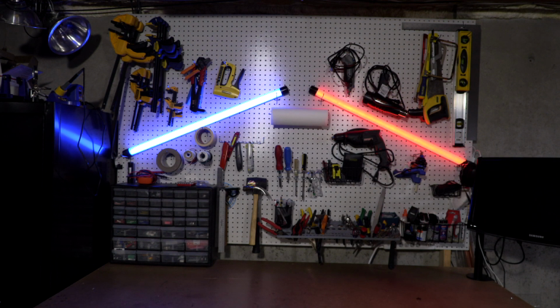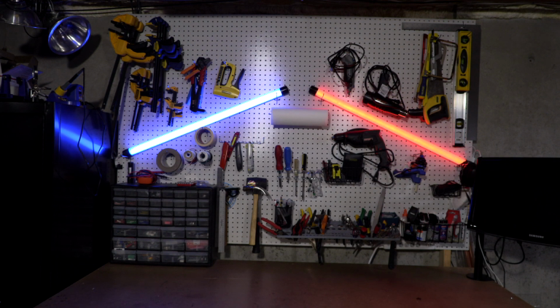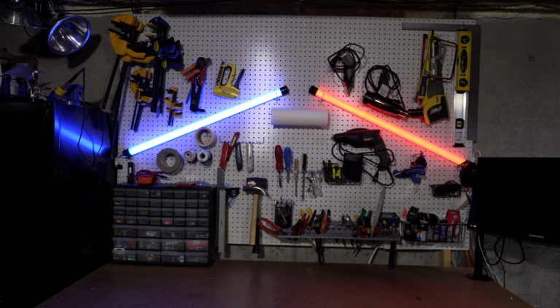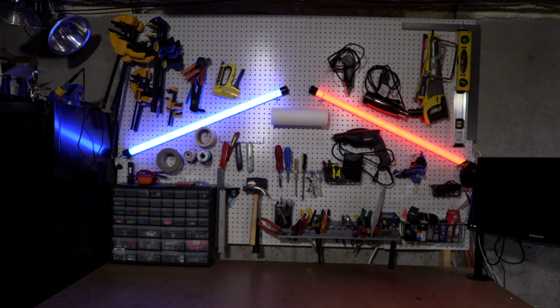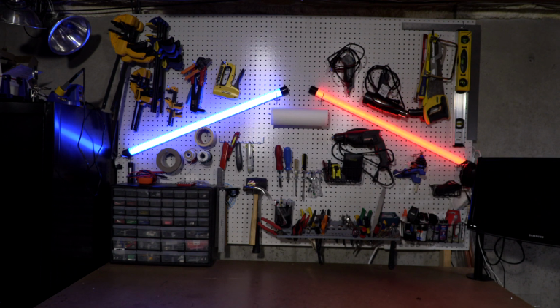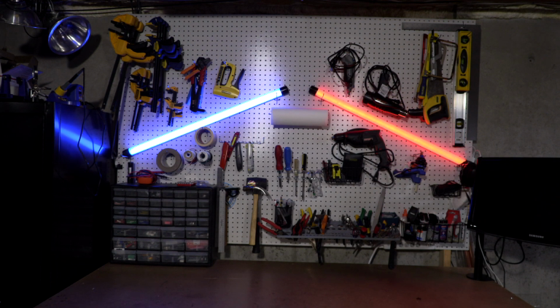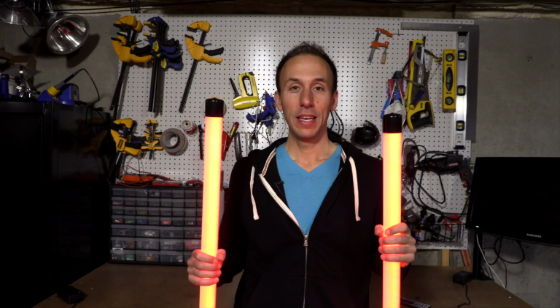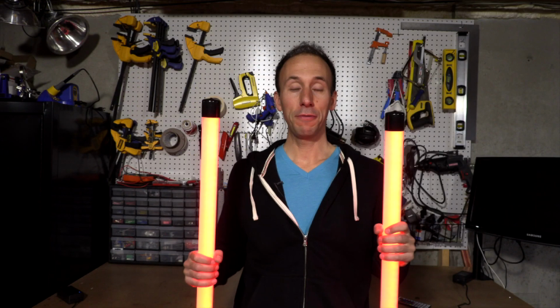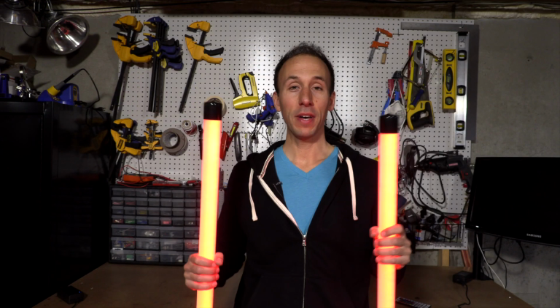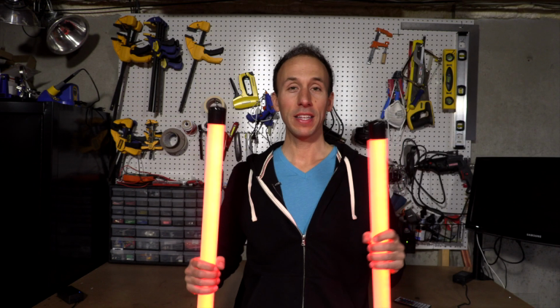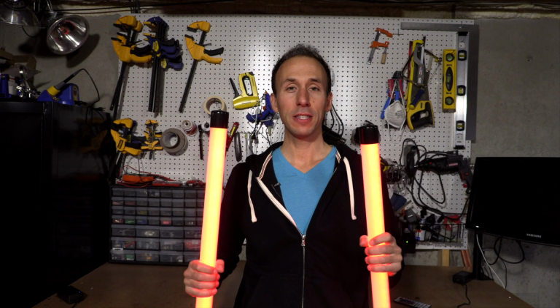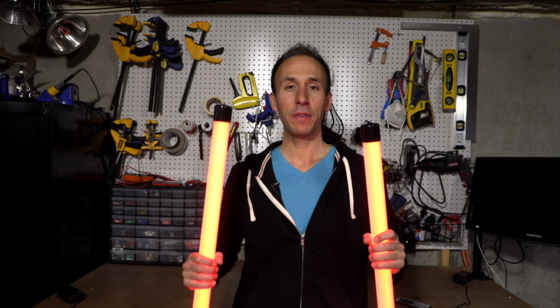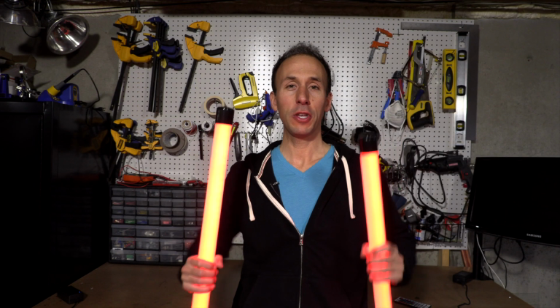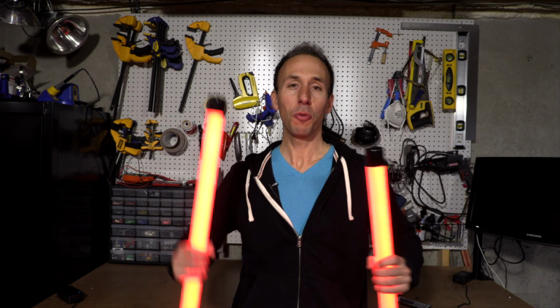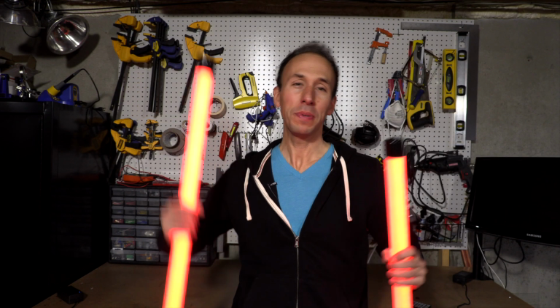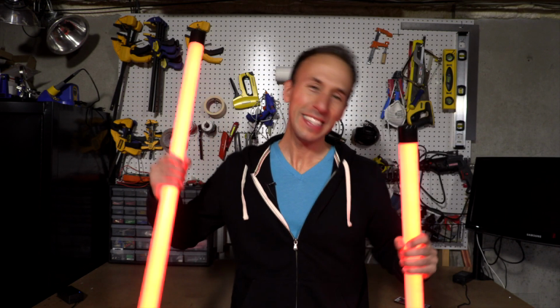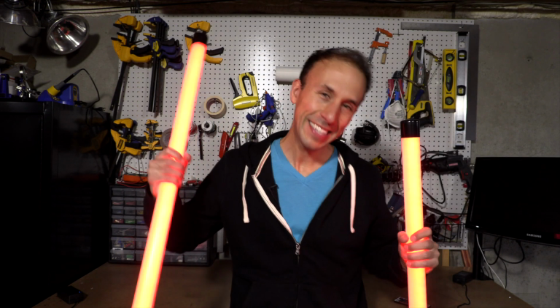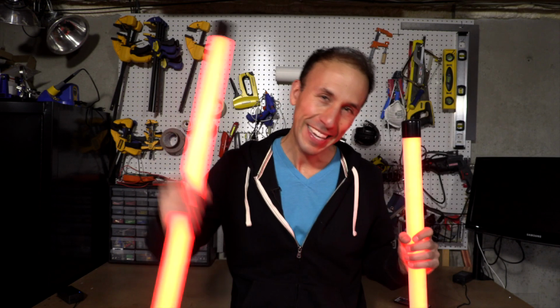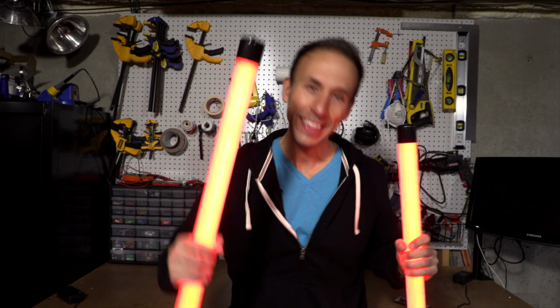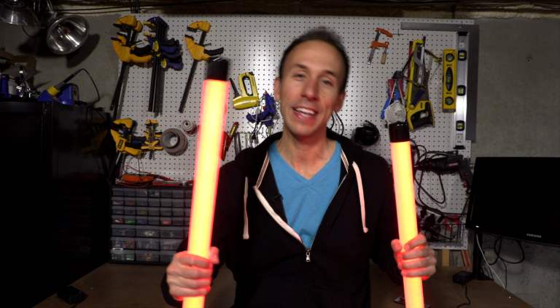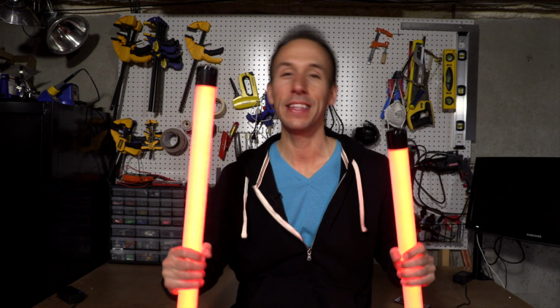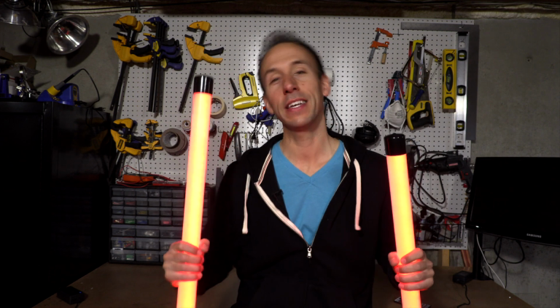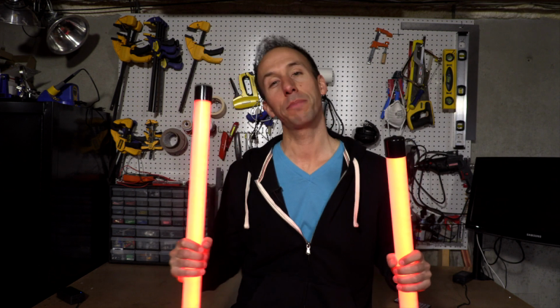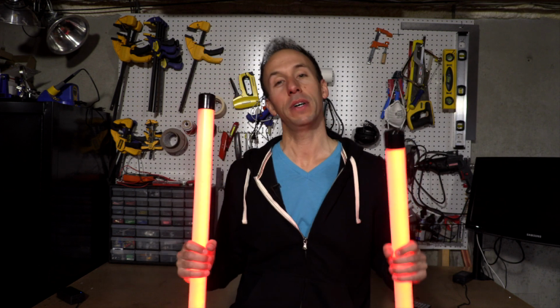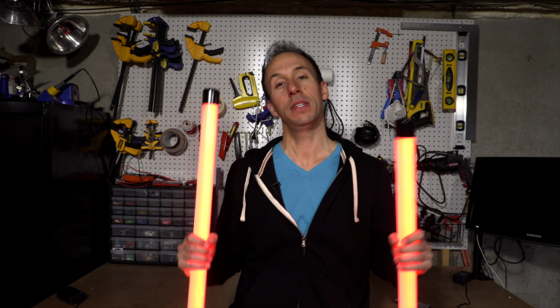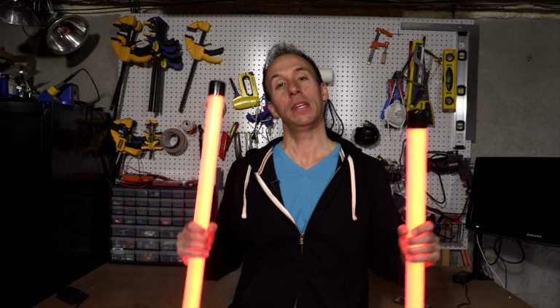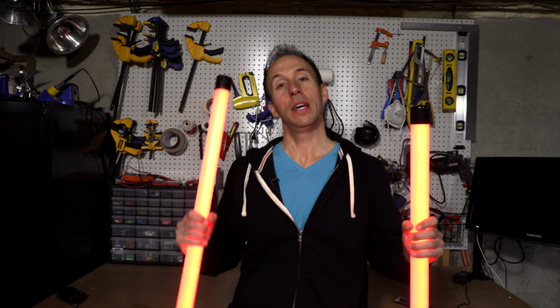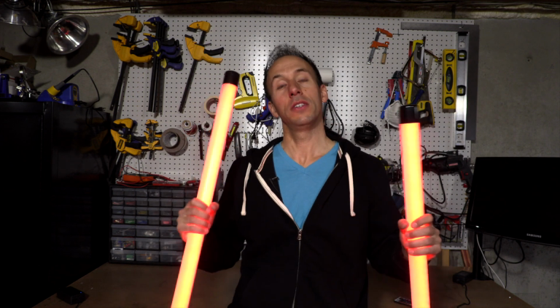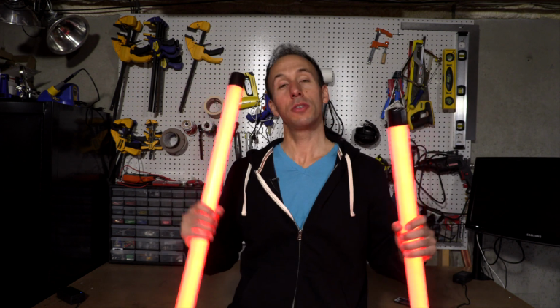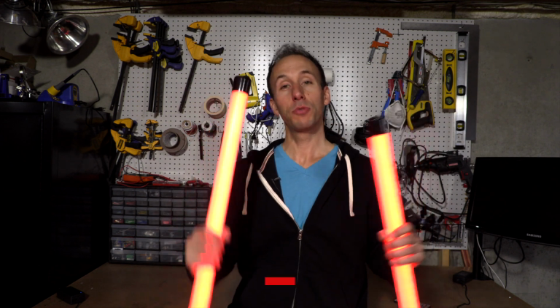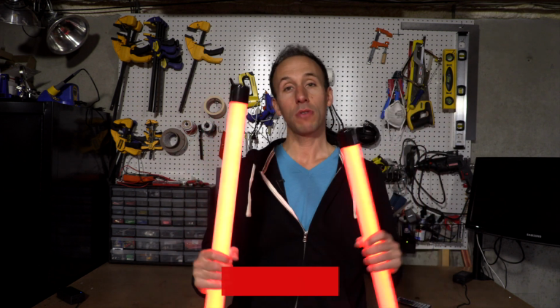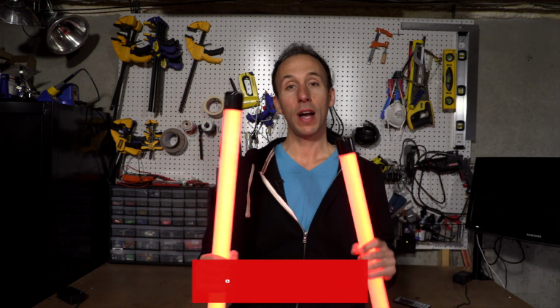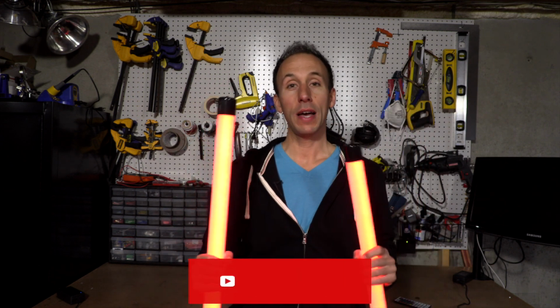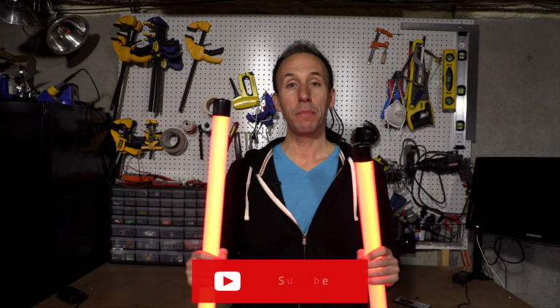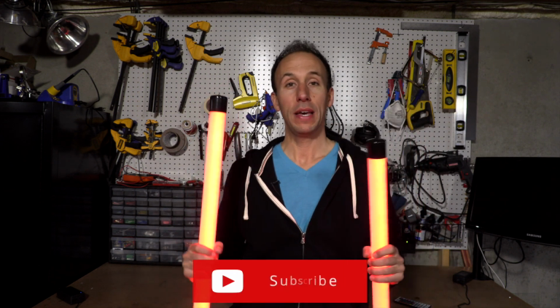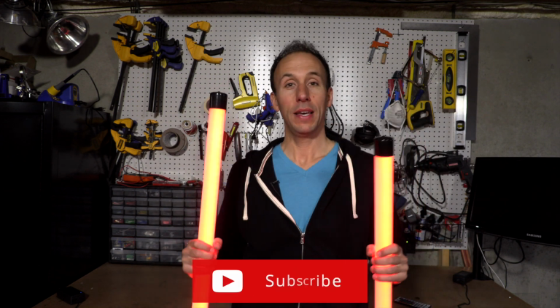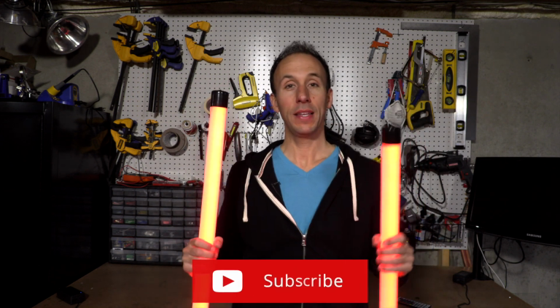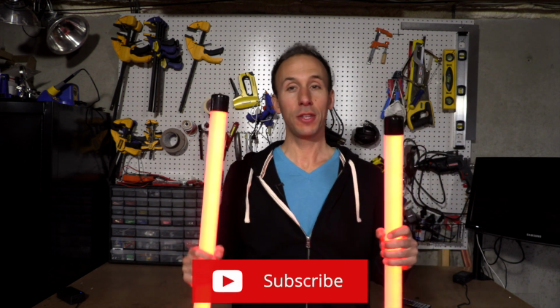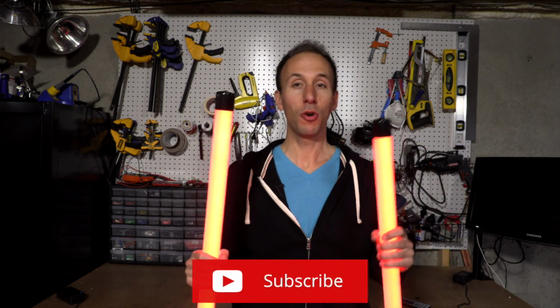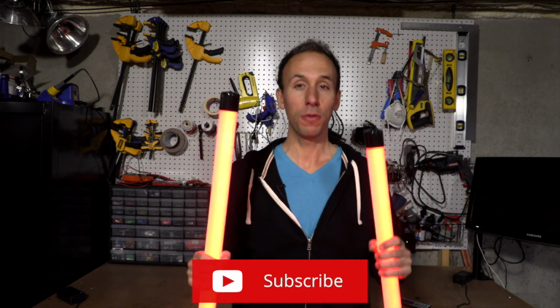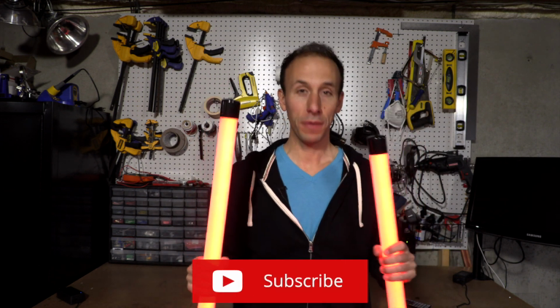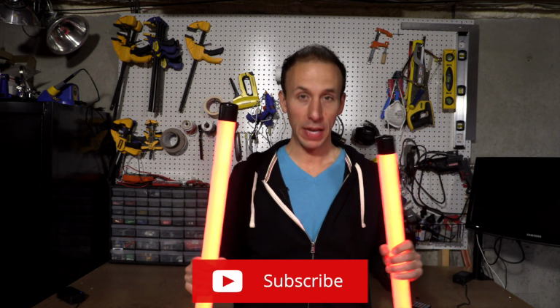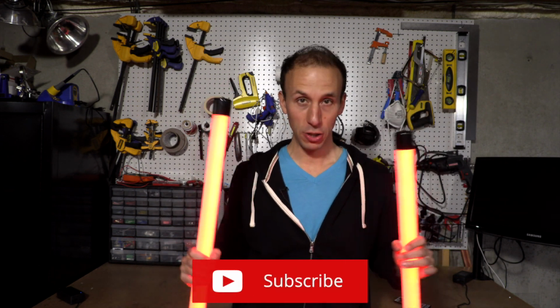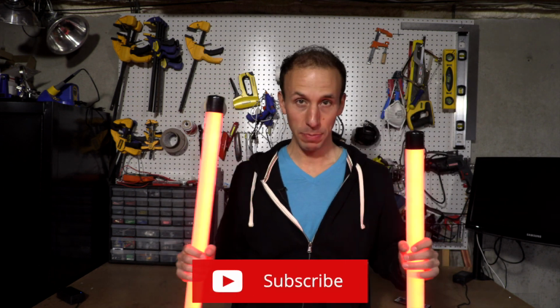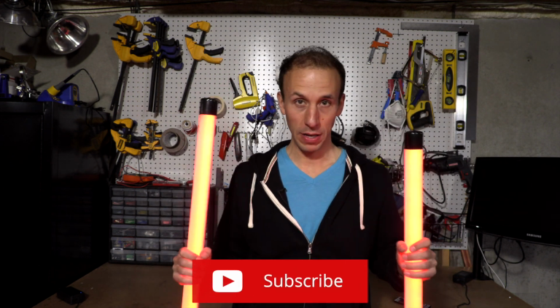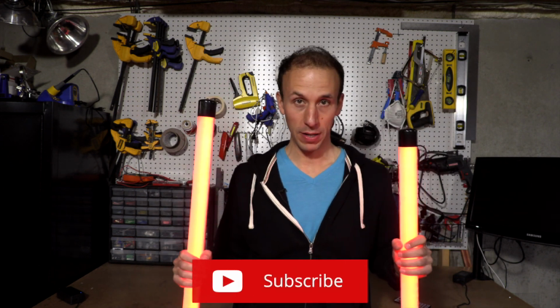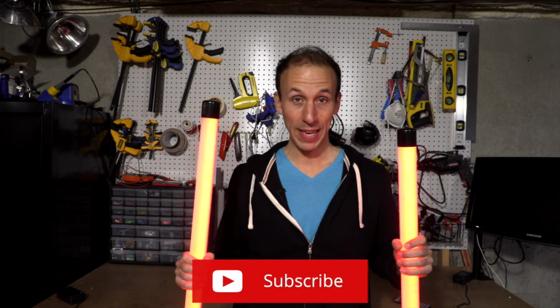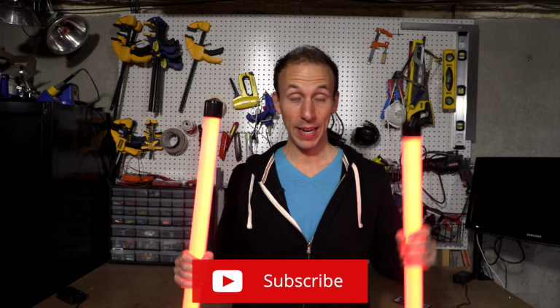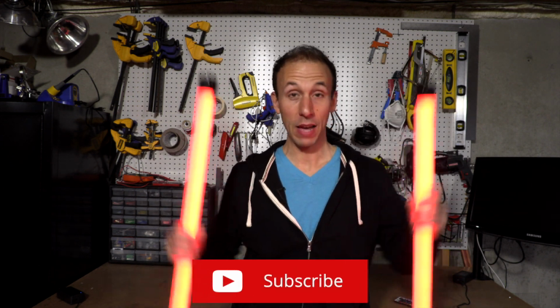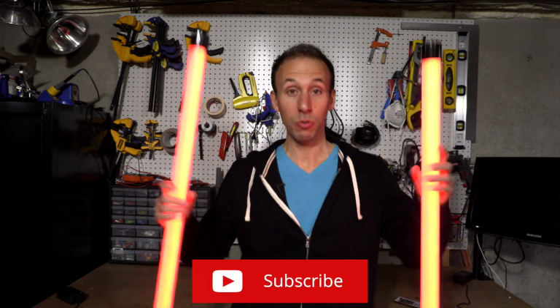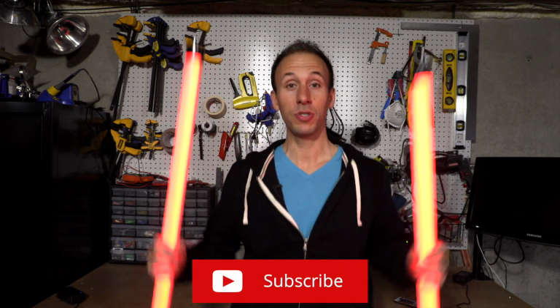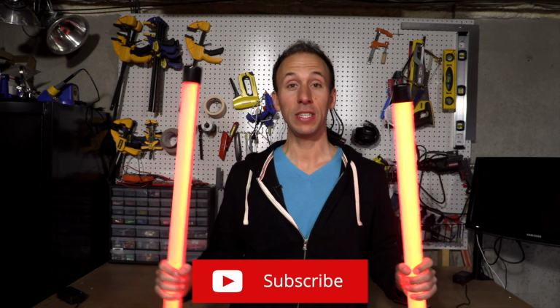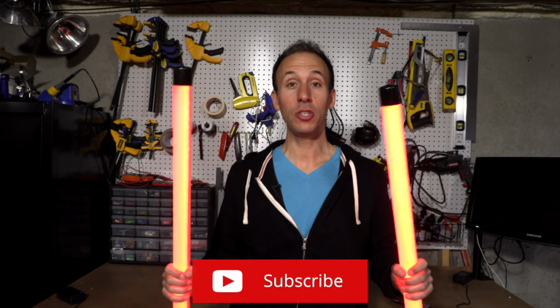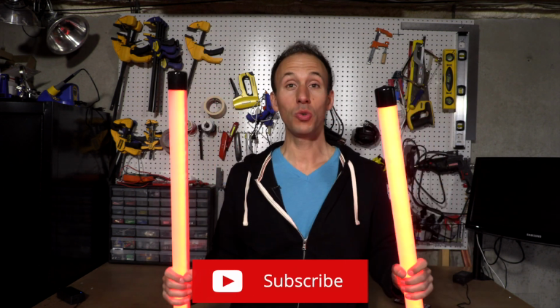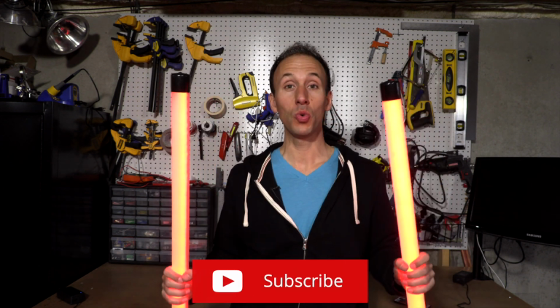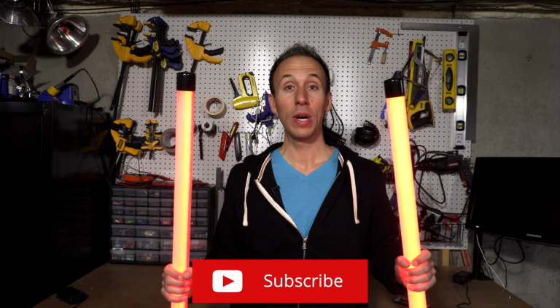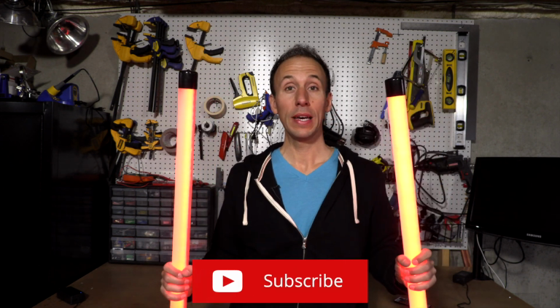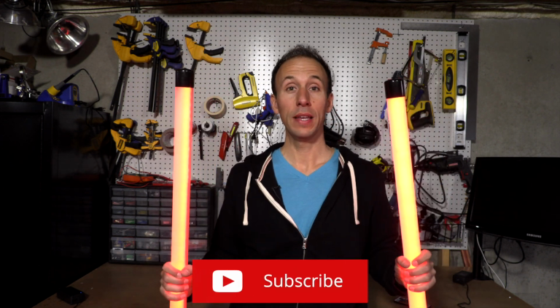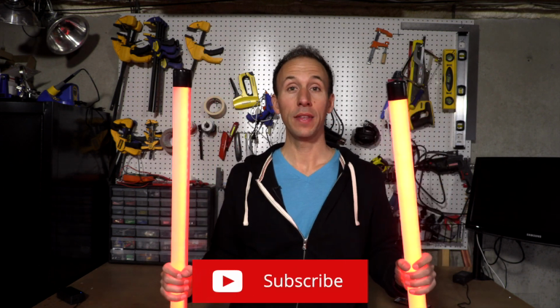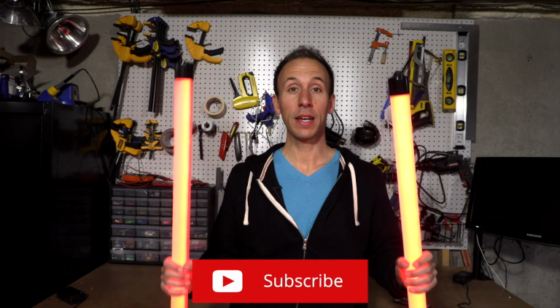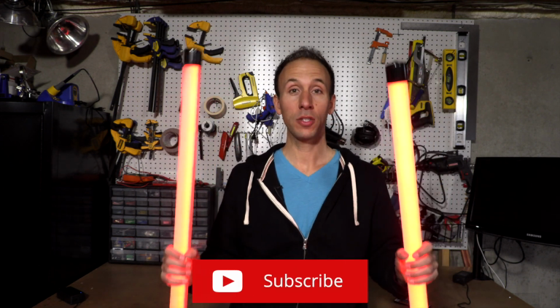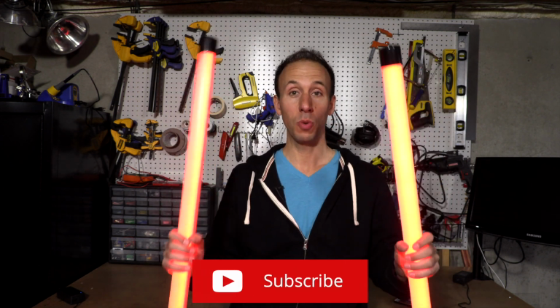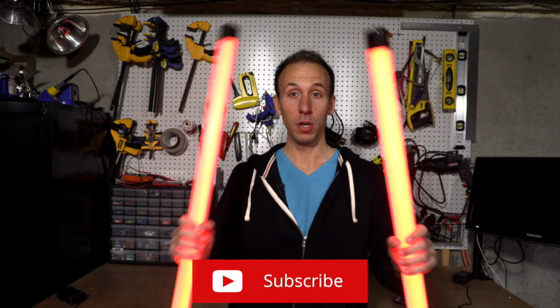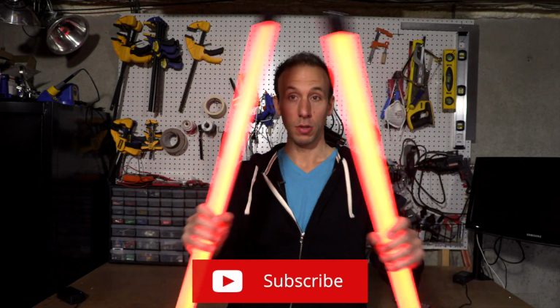If you like this video, please hit that like button, subscribe, hit the notification bell, and I will see you in the next one.